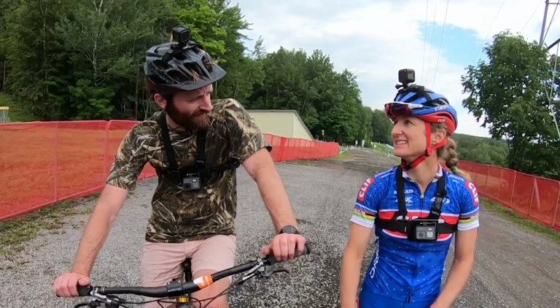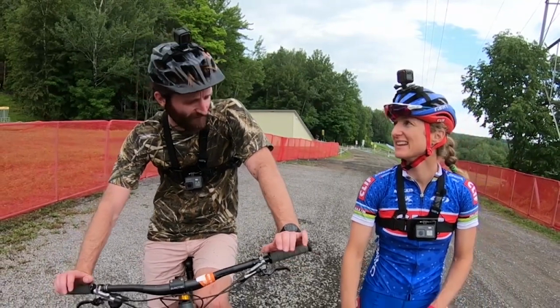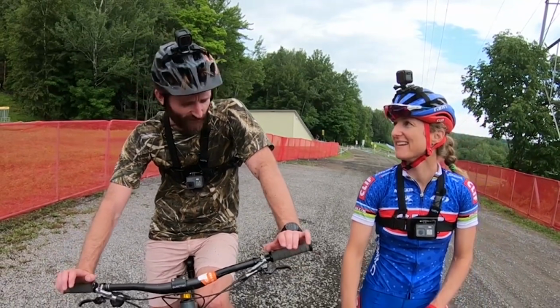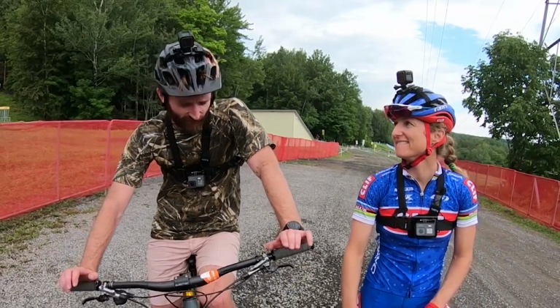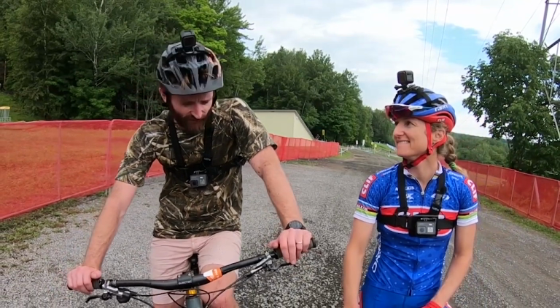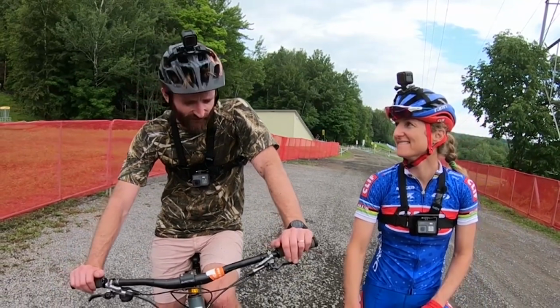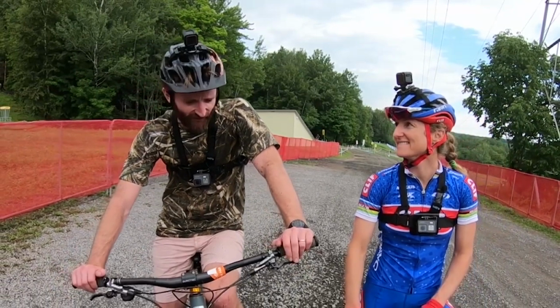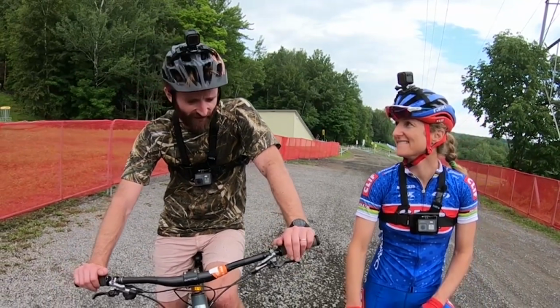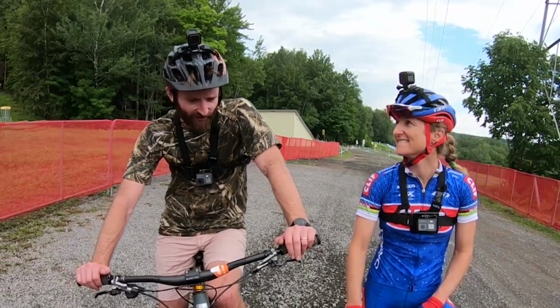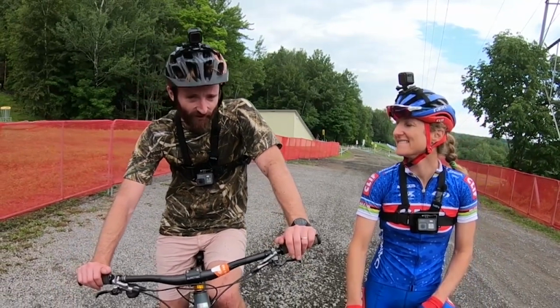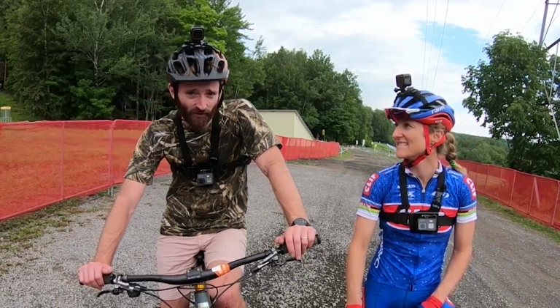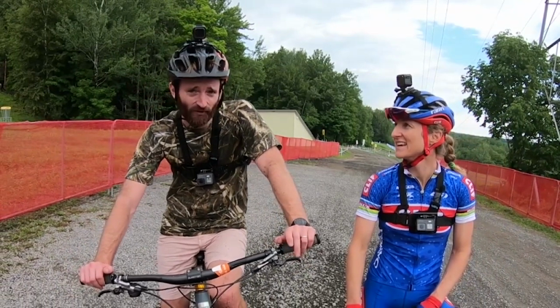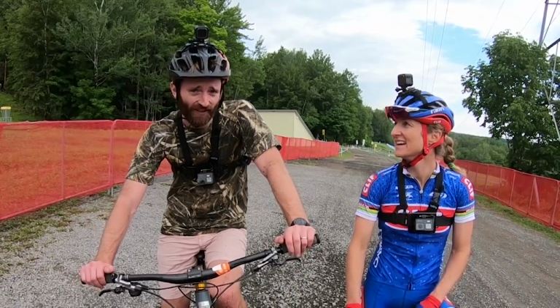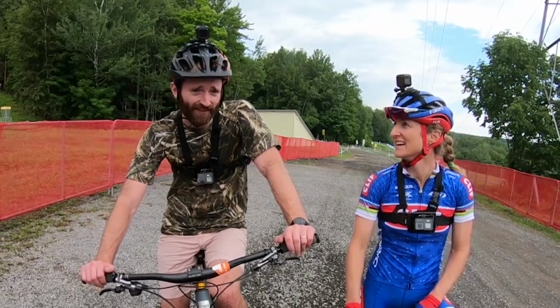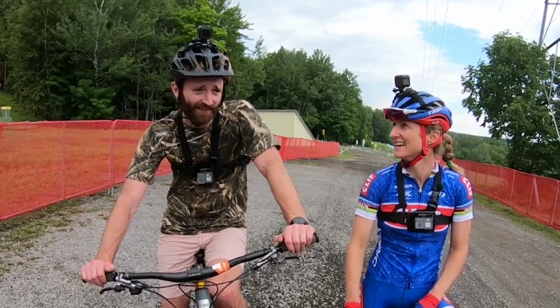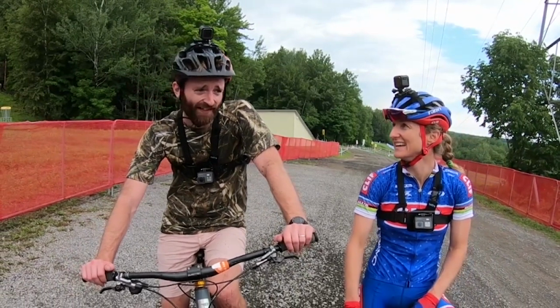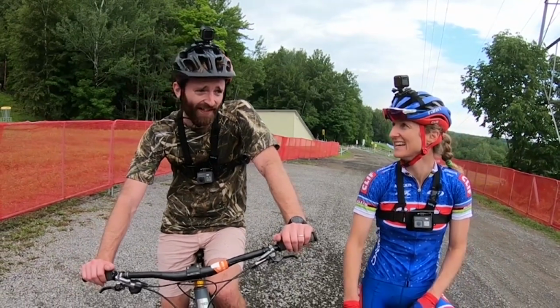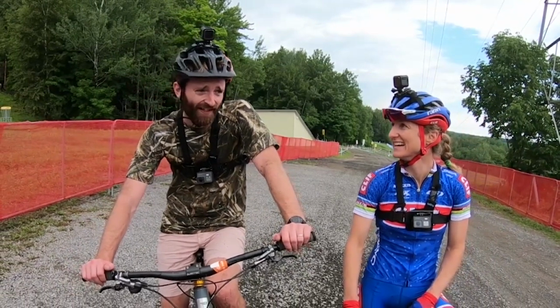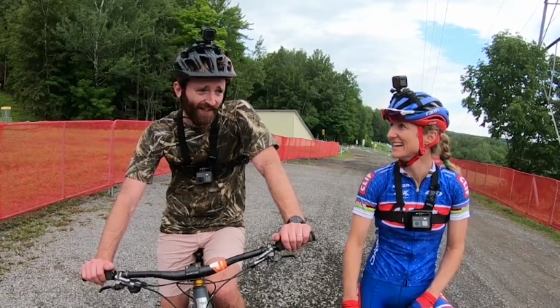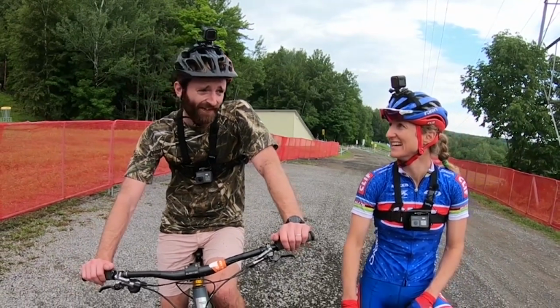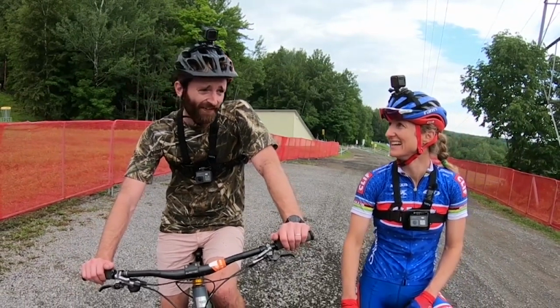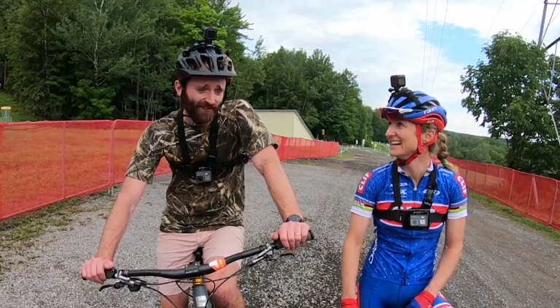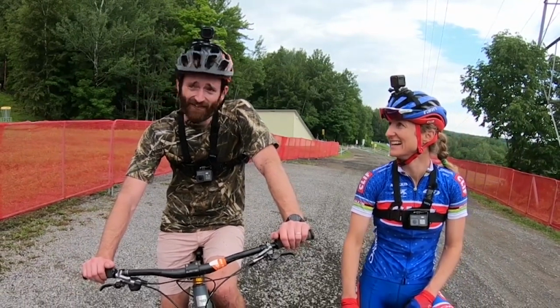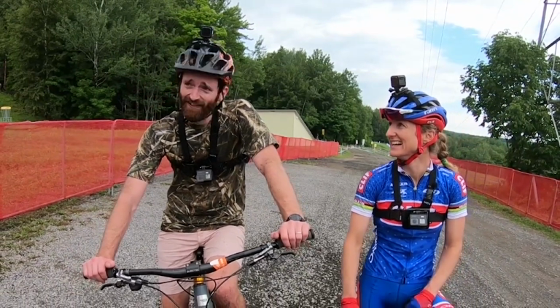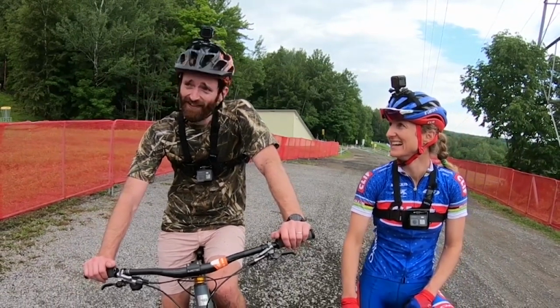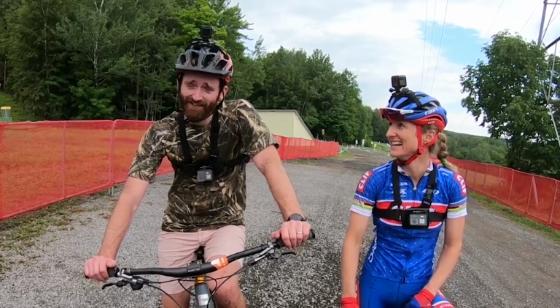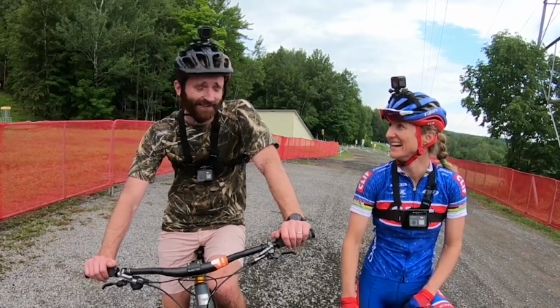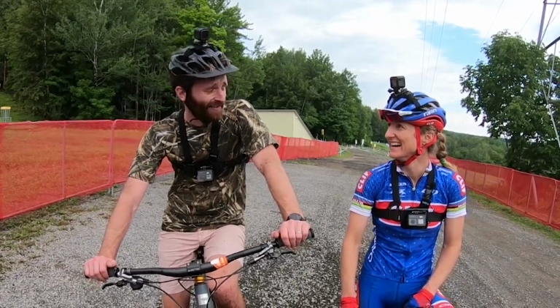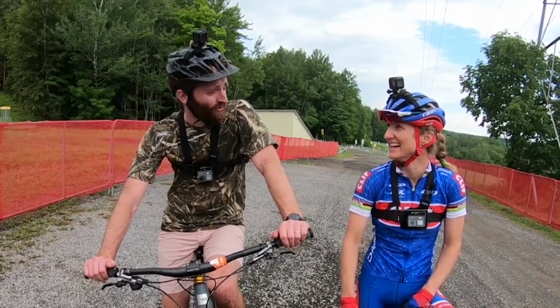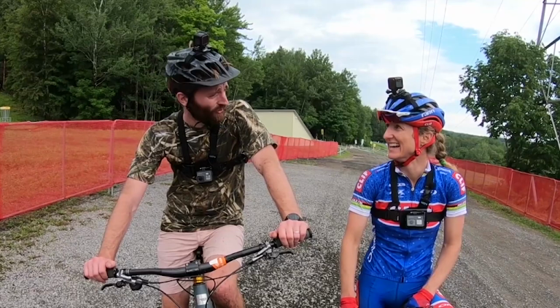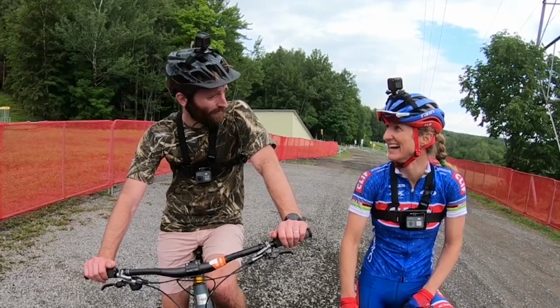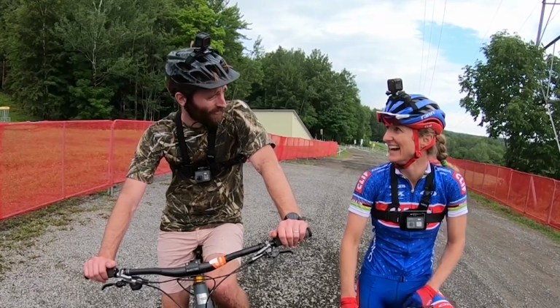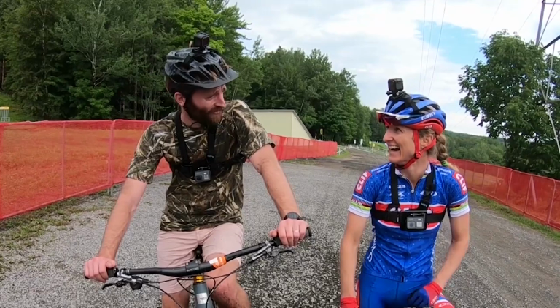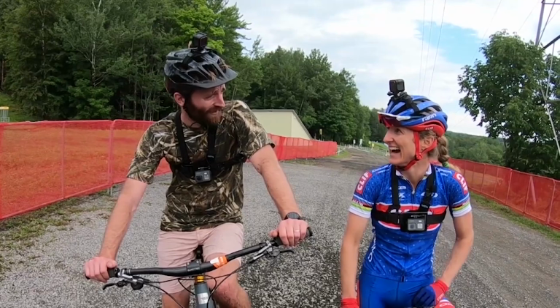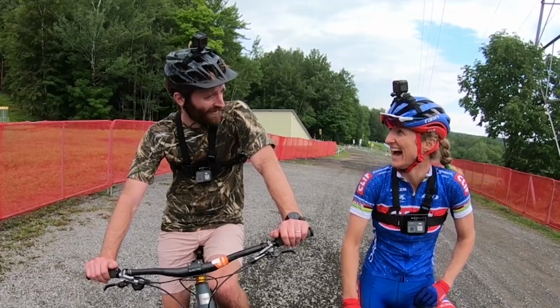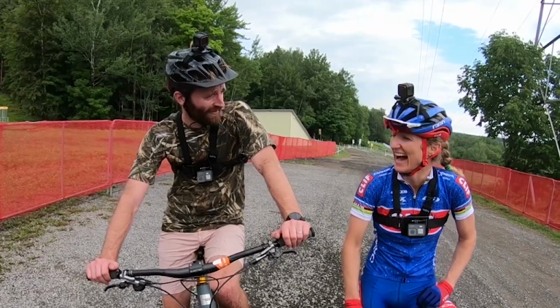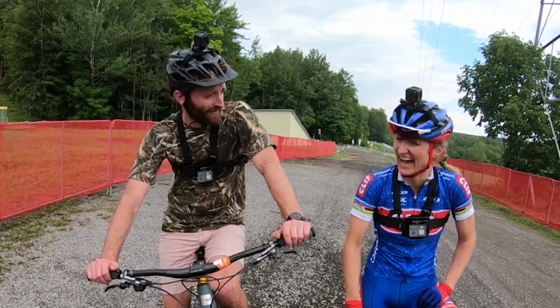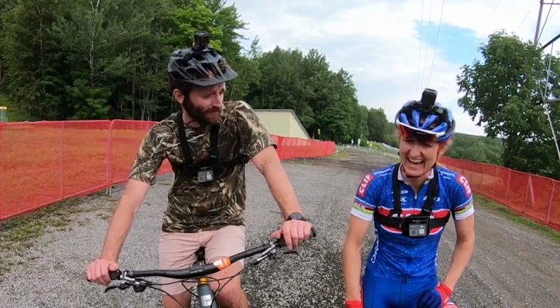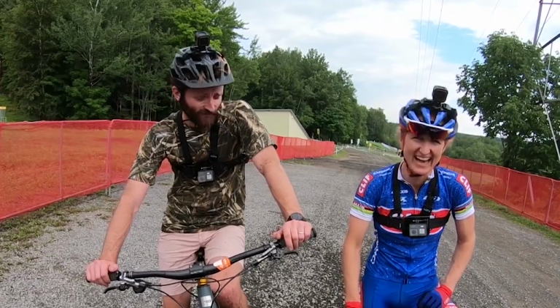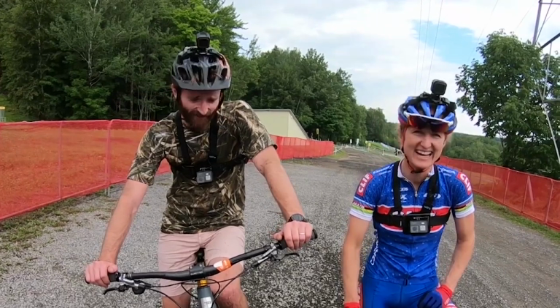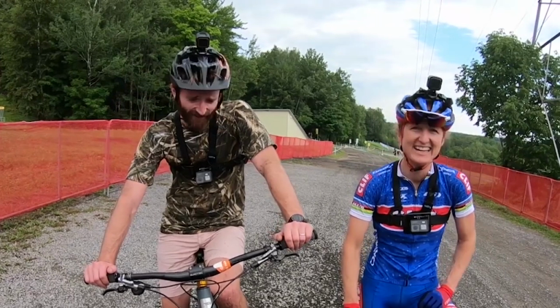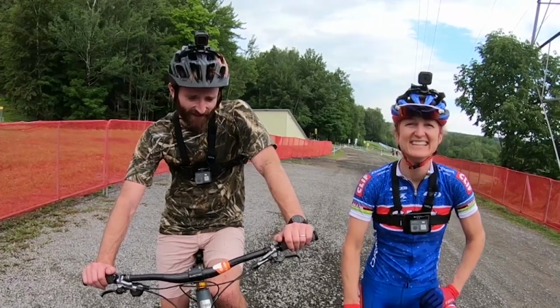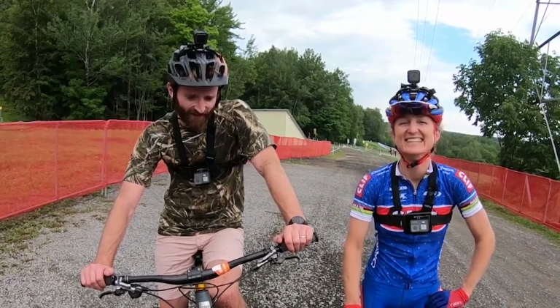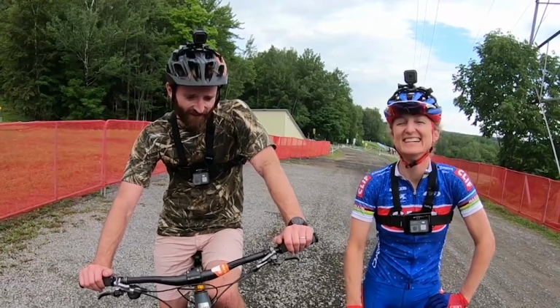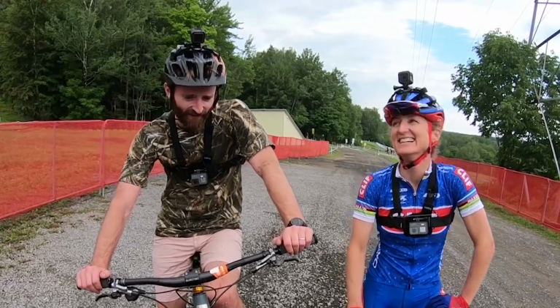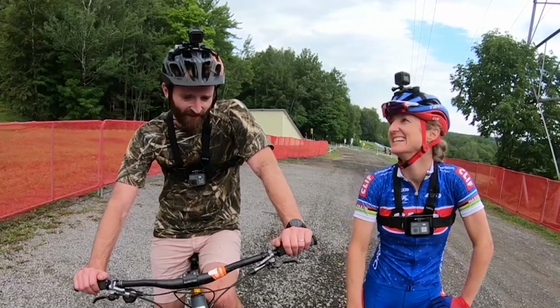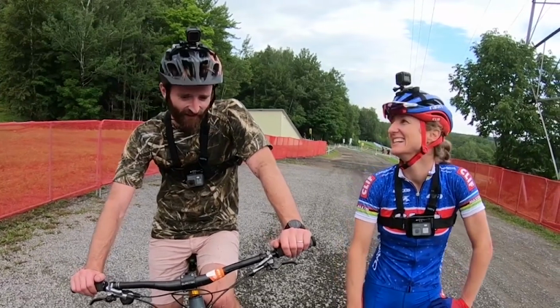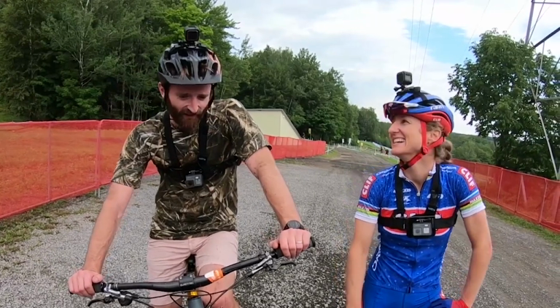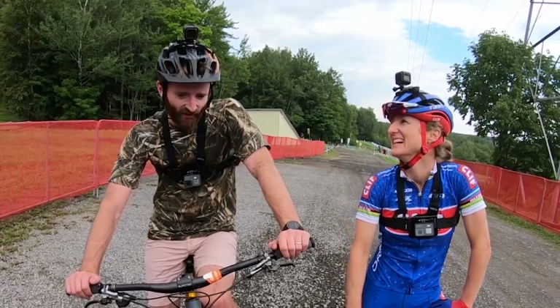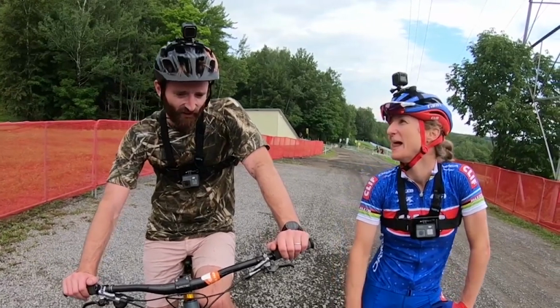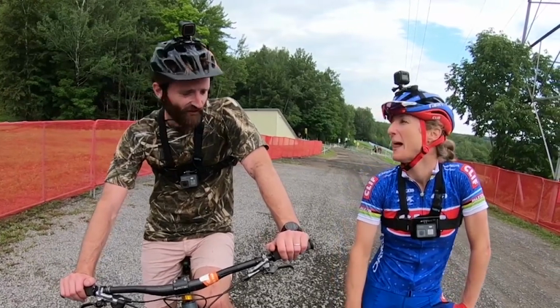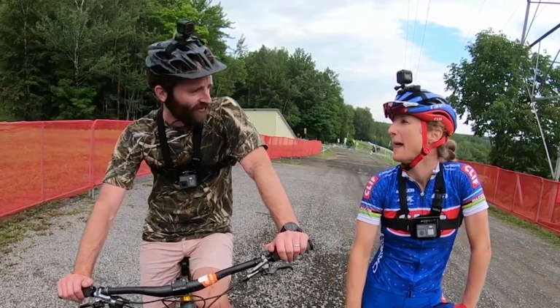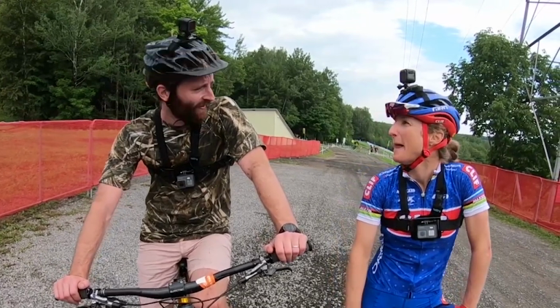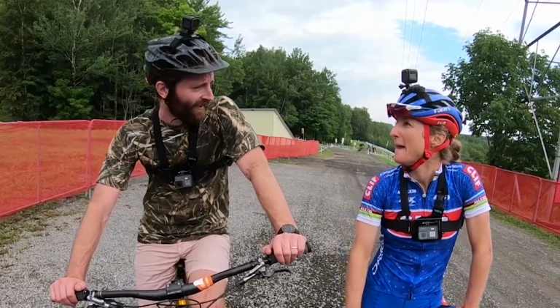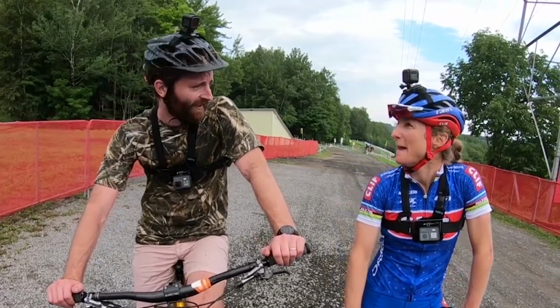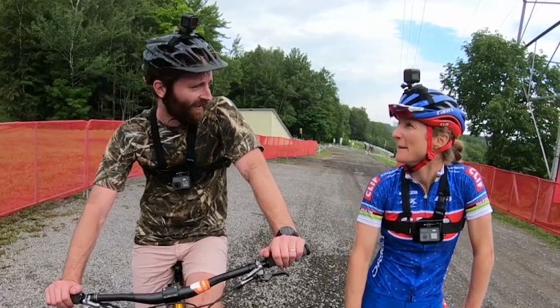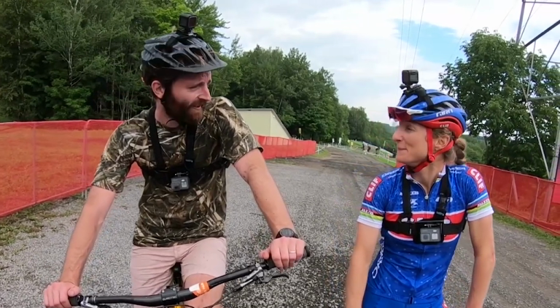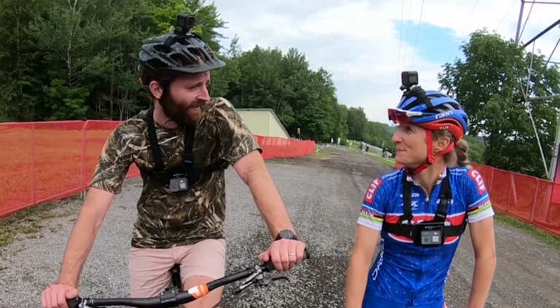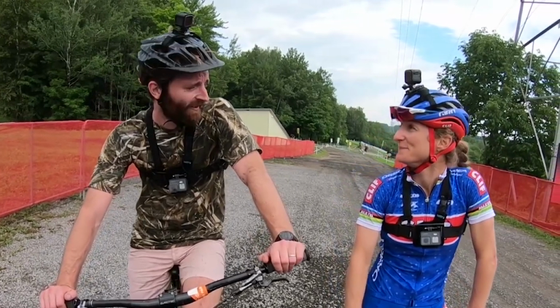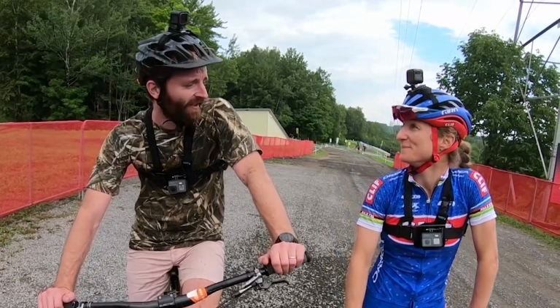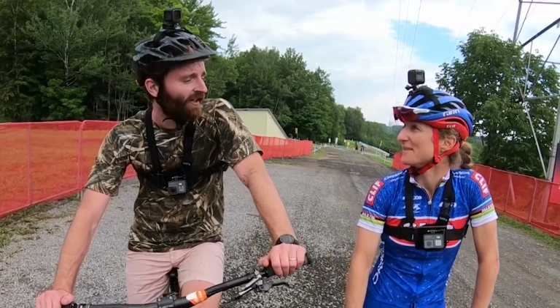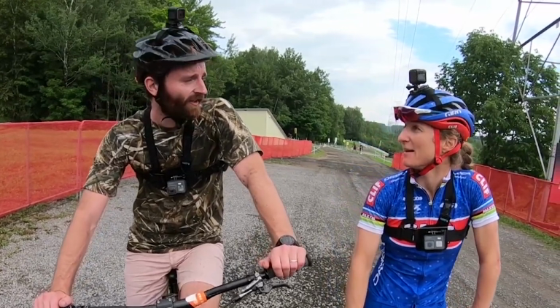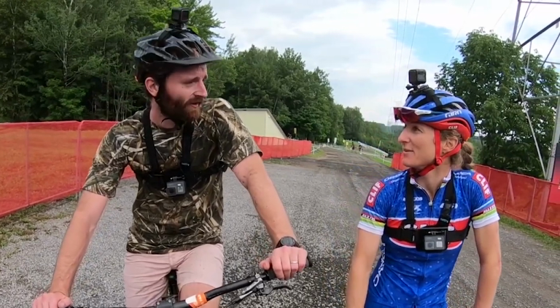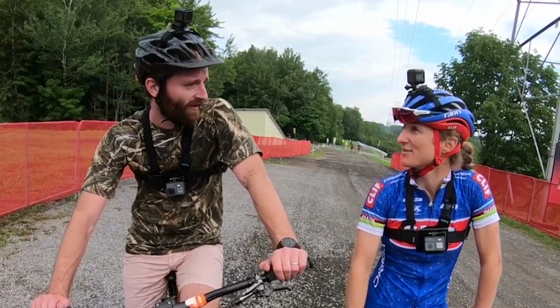The course preview is done for another week. We look forward to seeing you all race this fantastically enjoyable track here in Mont Saint-Anne on Sunday!